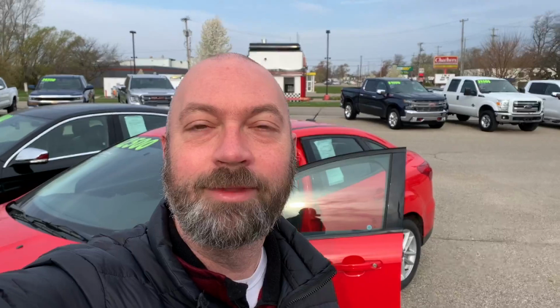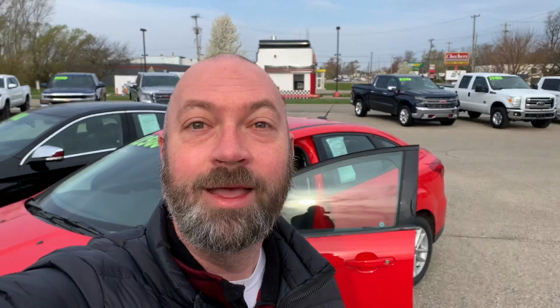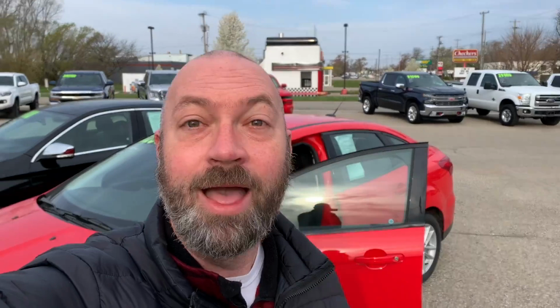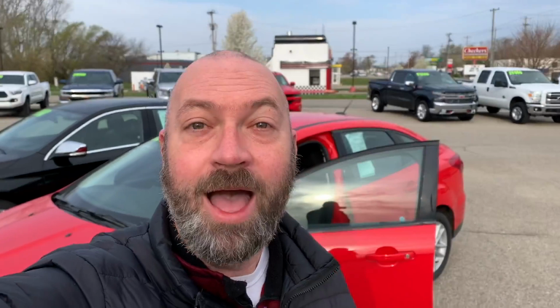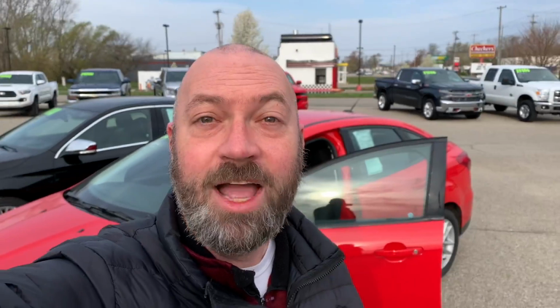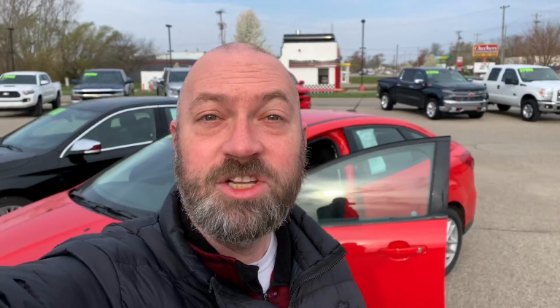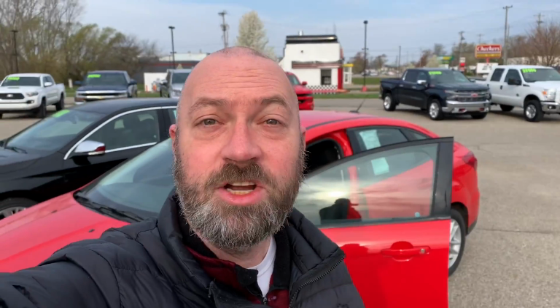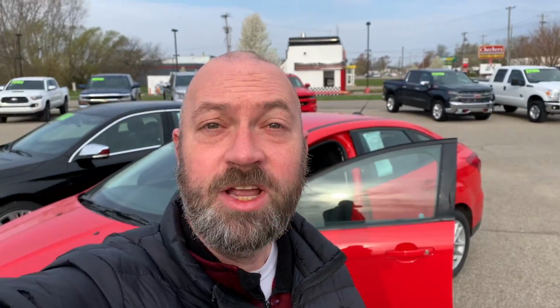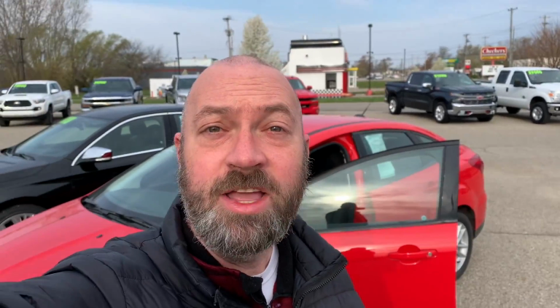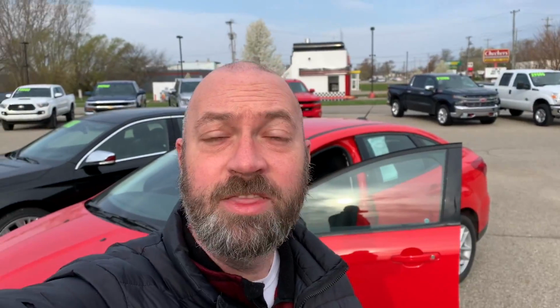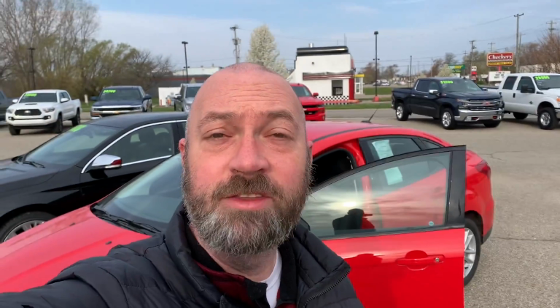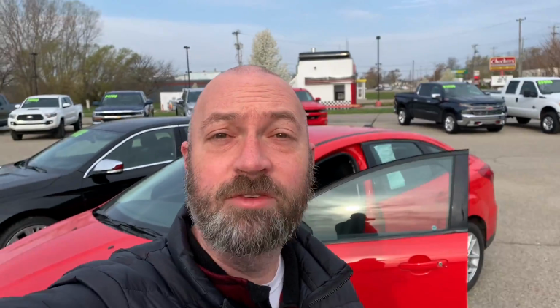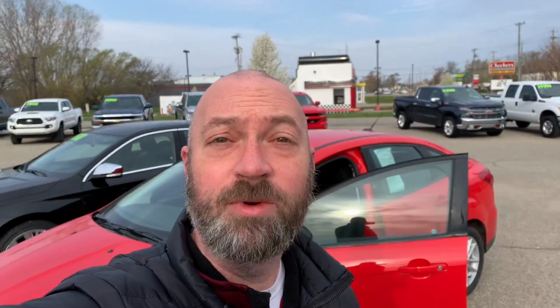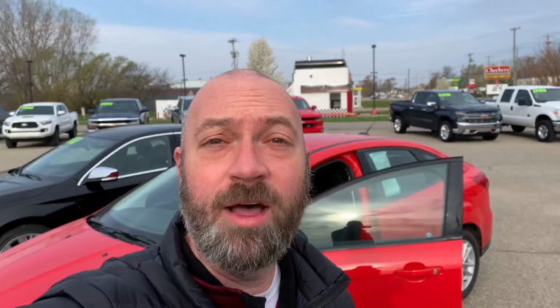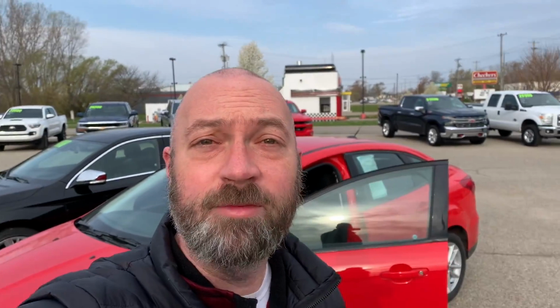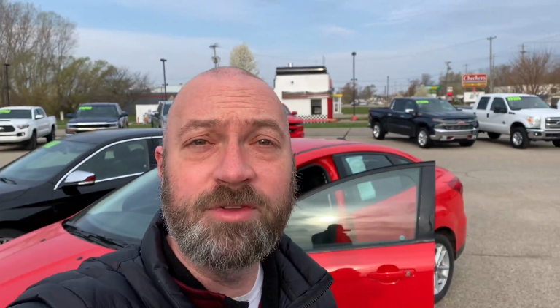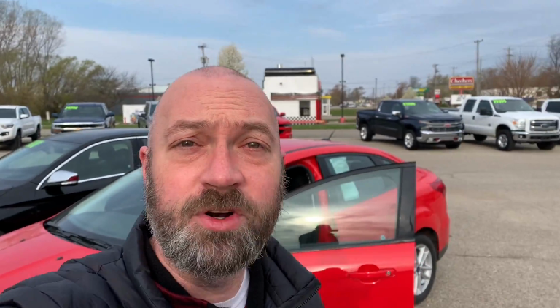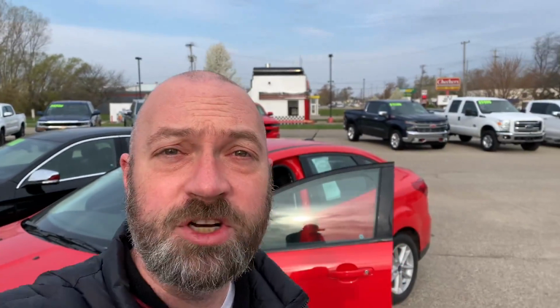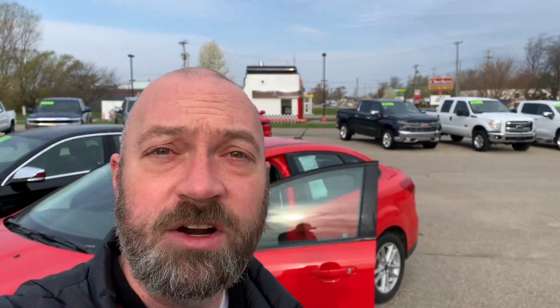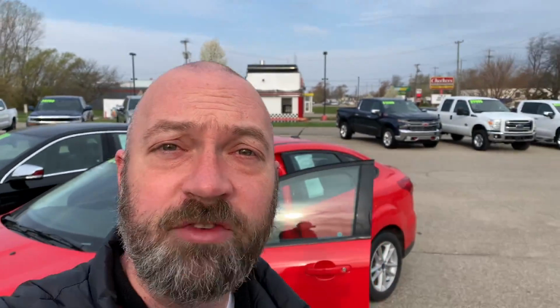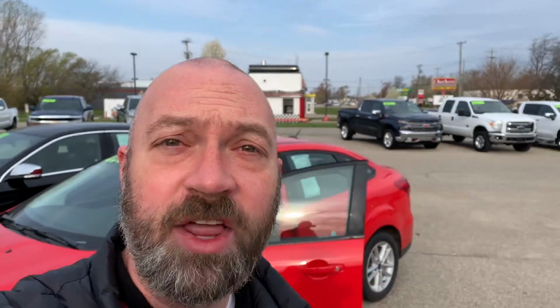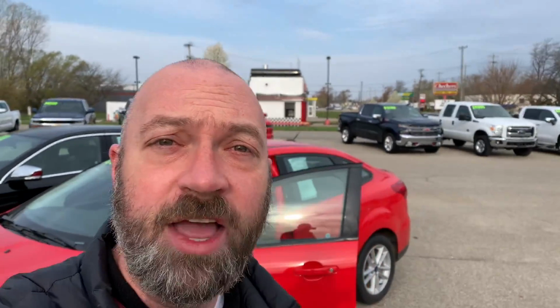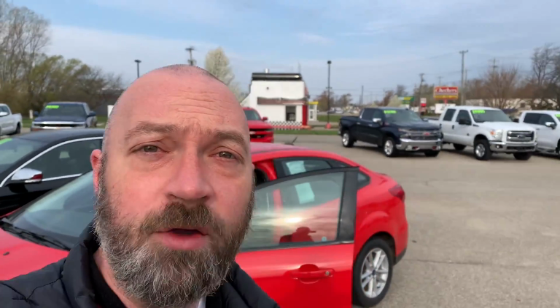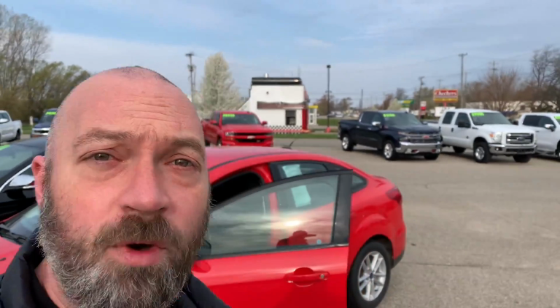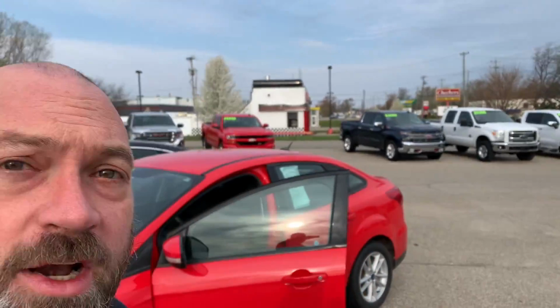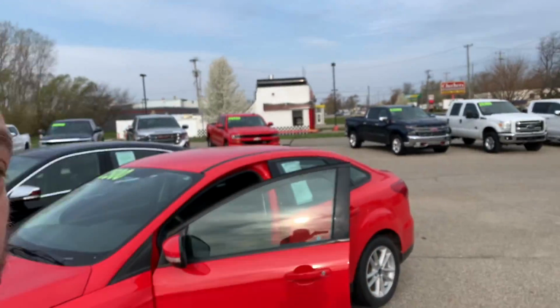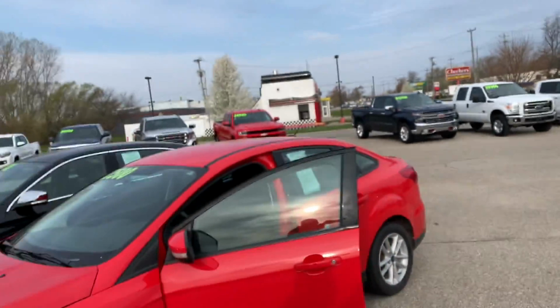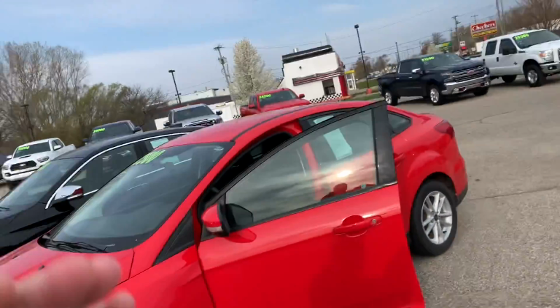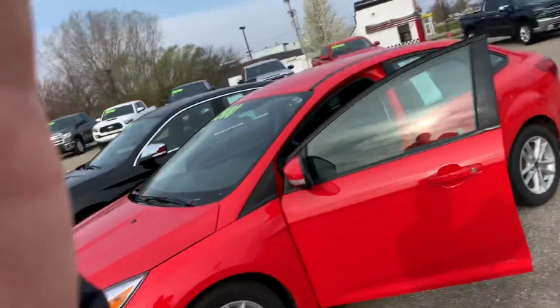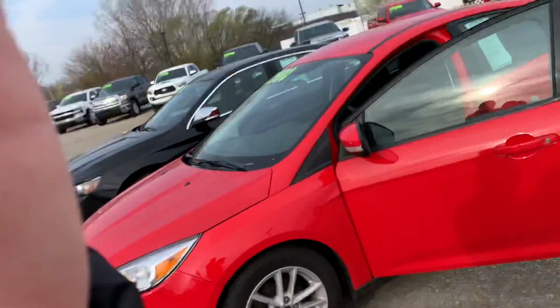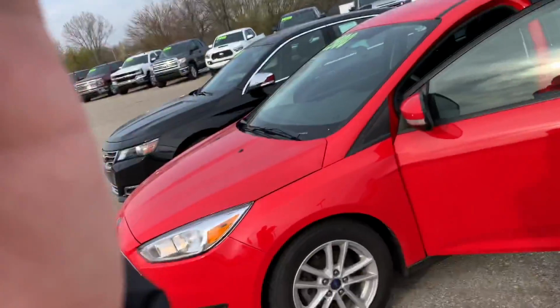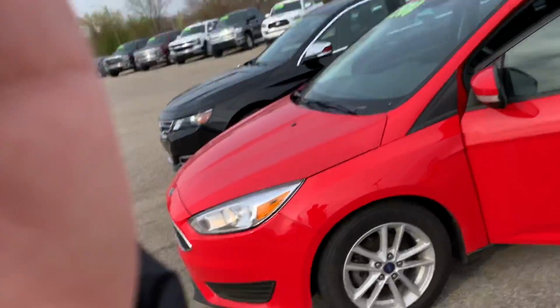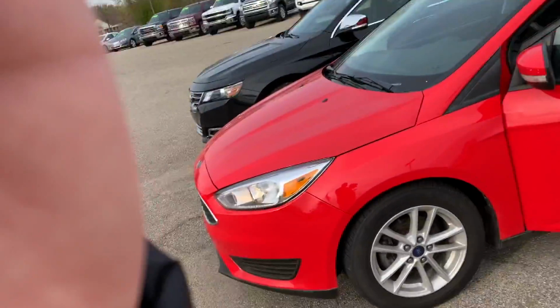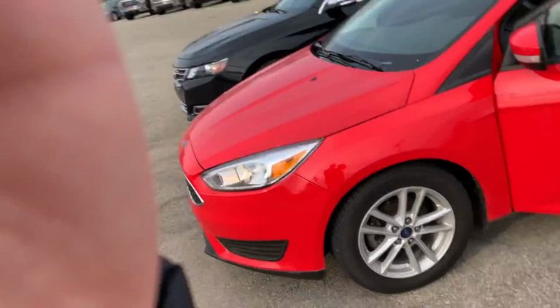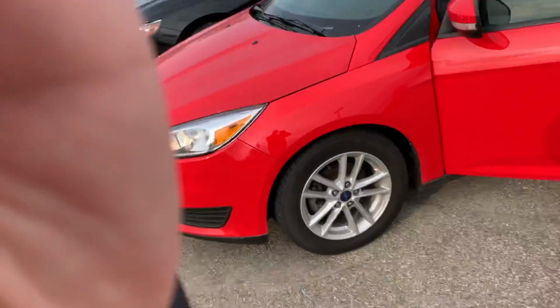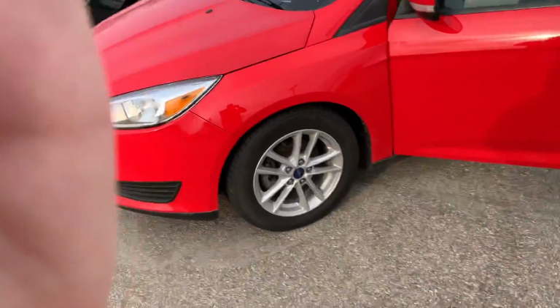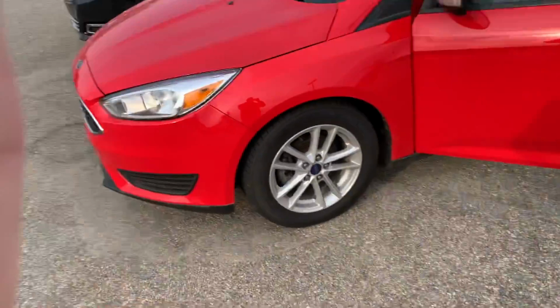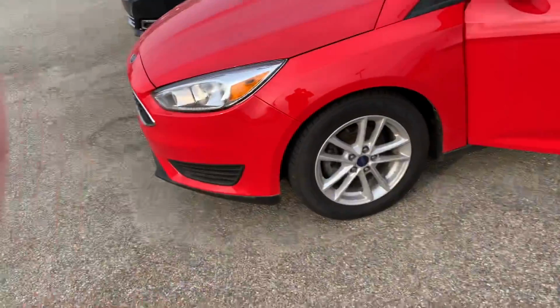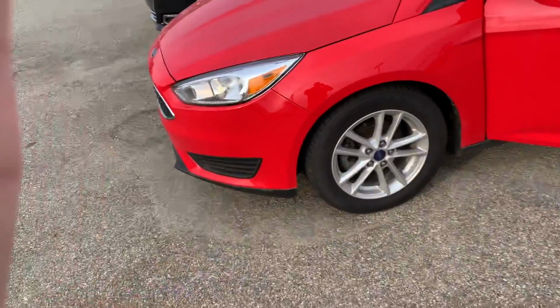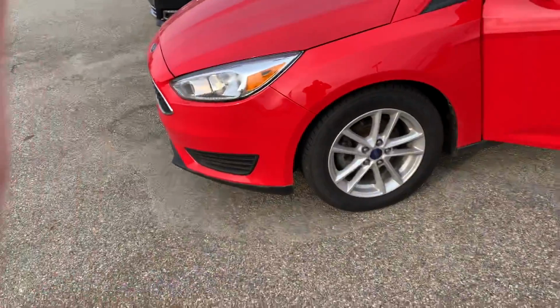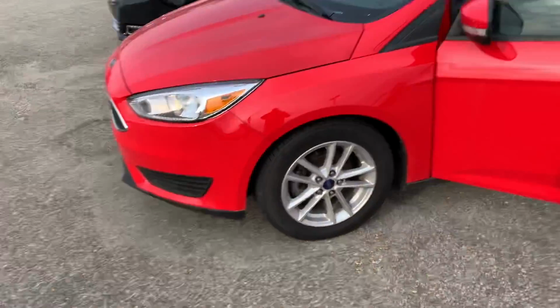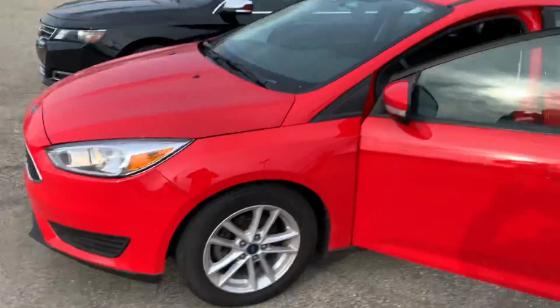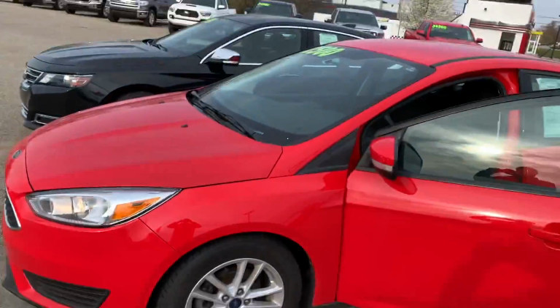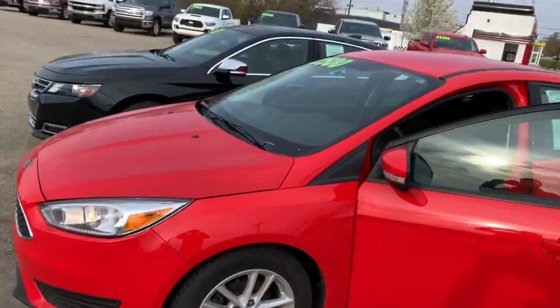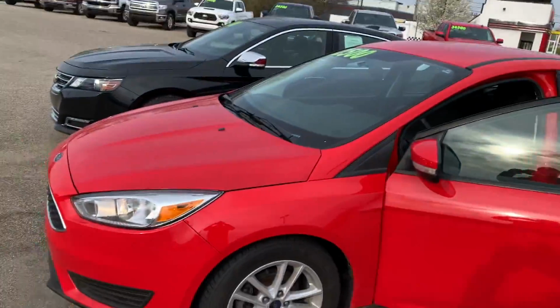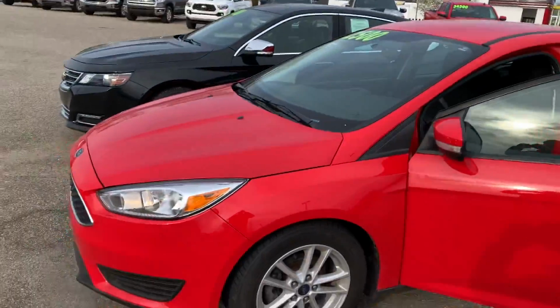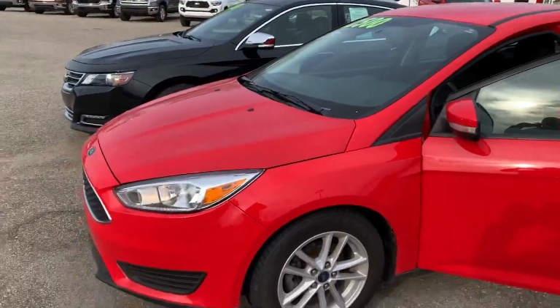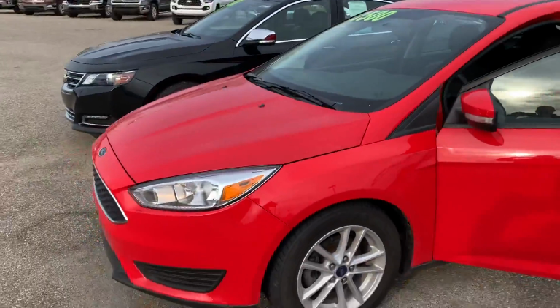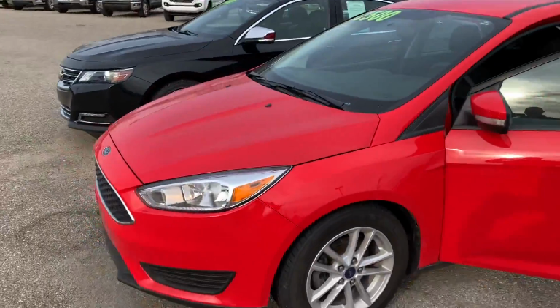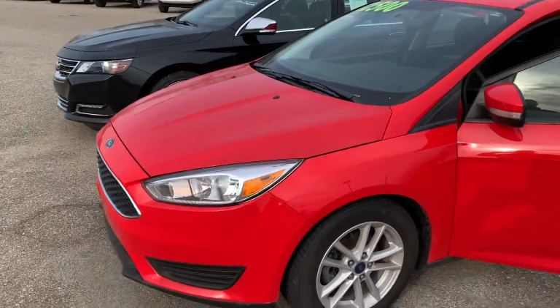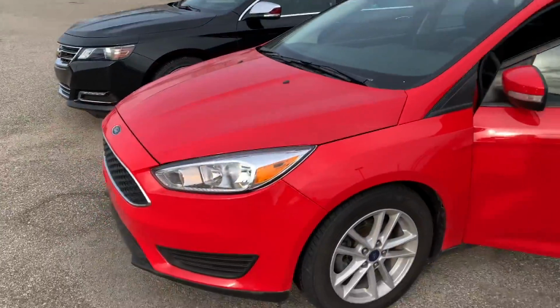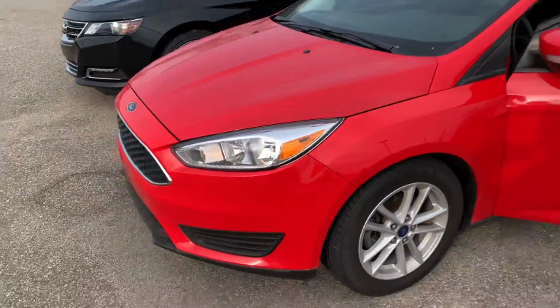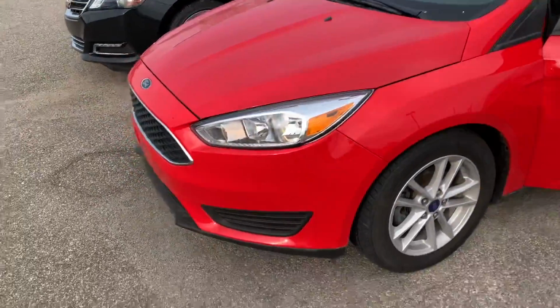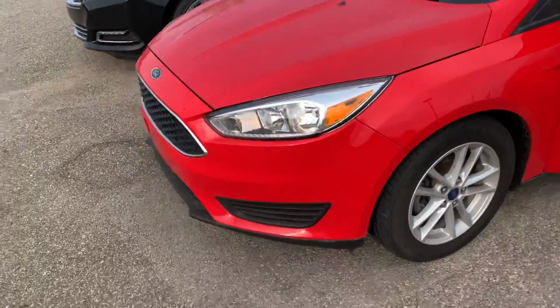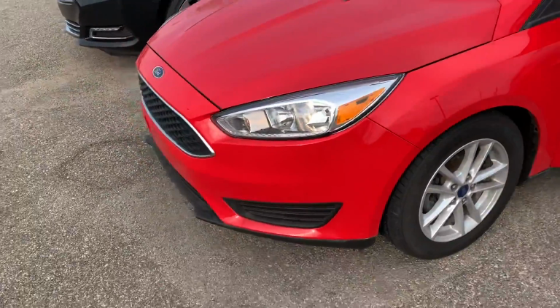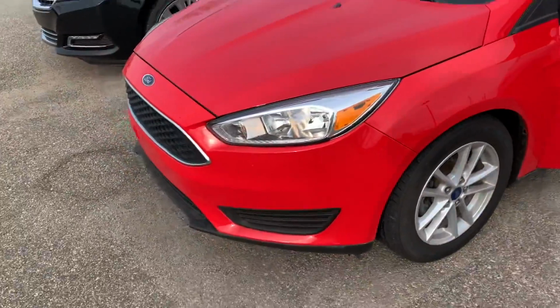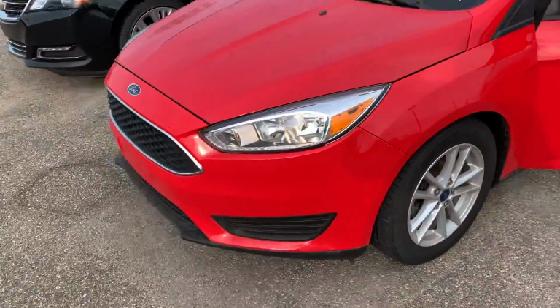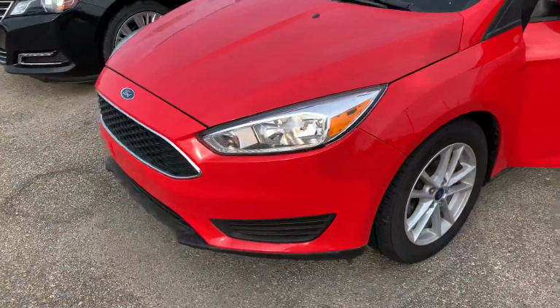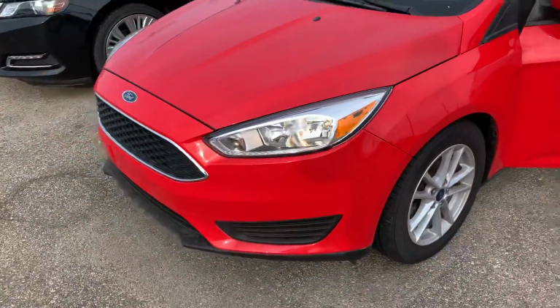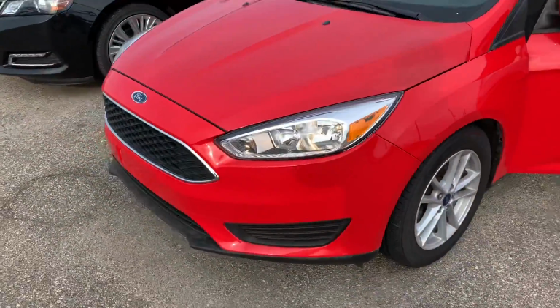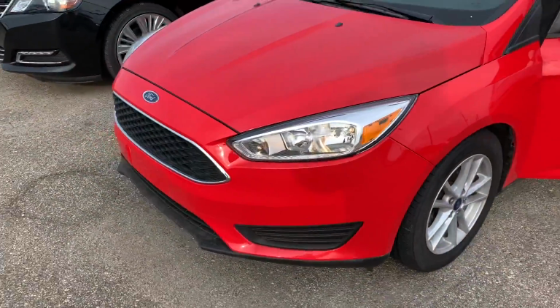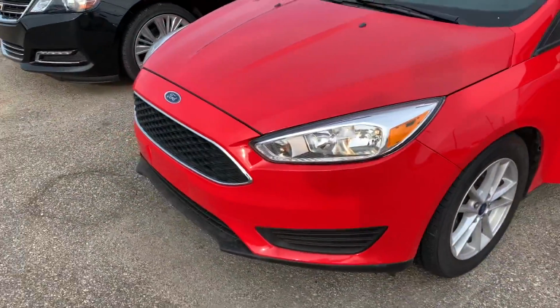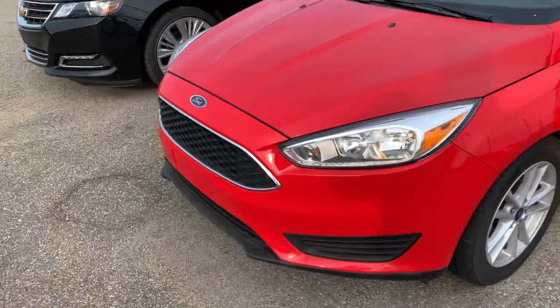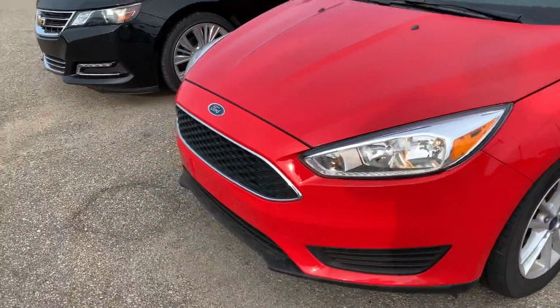Hi Jerry, this is Rob from Denoria Chevrolet. I wanted to give you a video walk around of the Ford Focus. It is here and available.